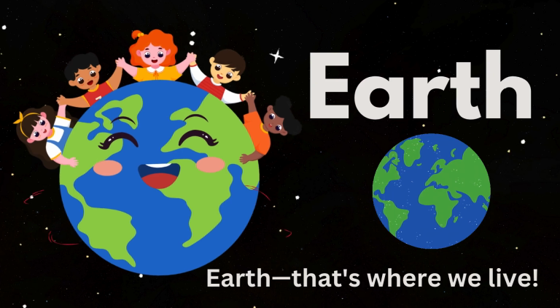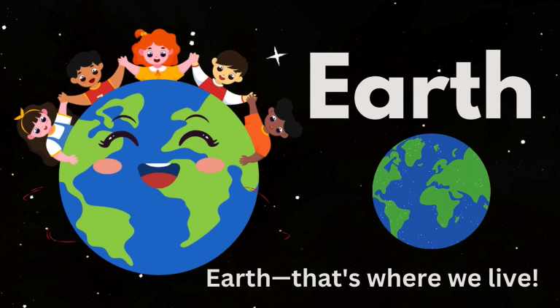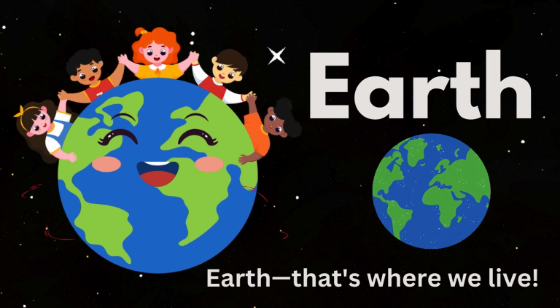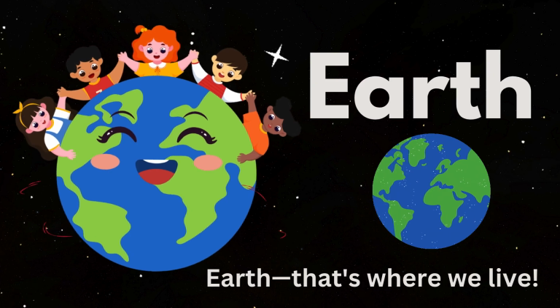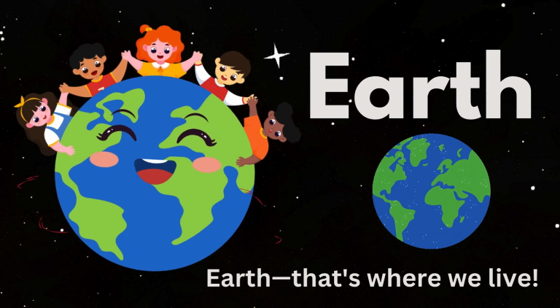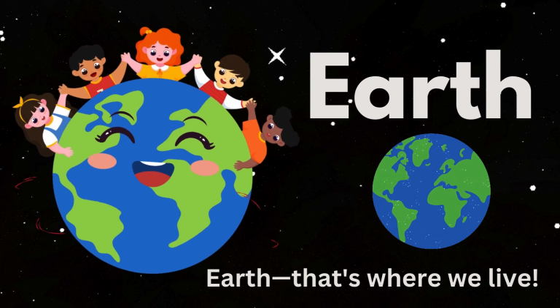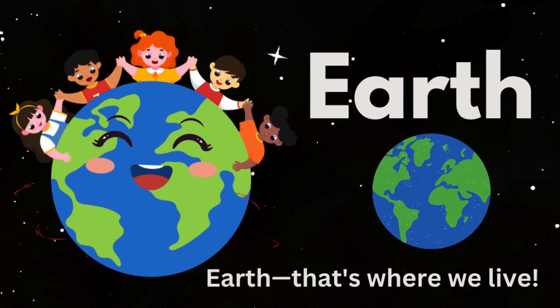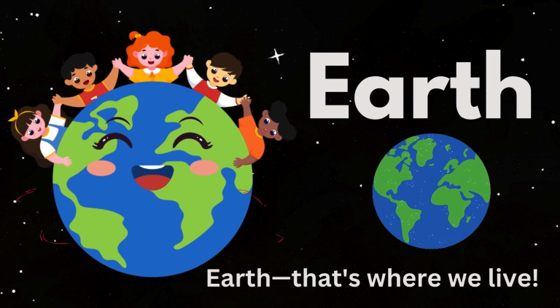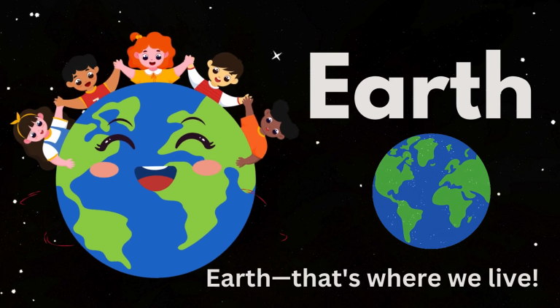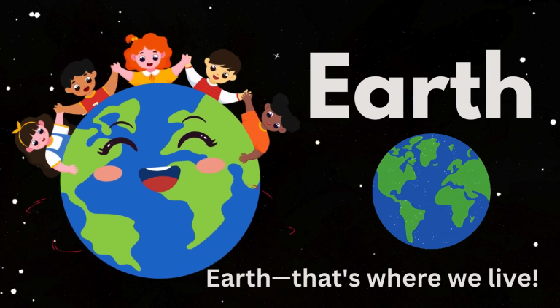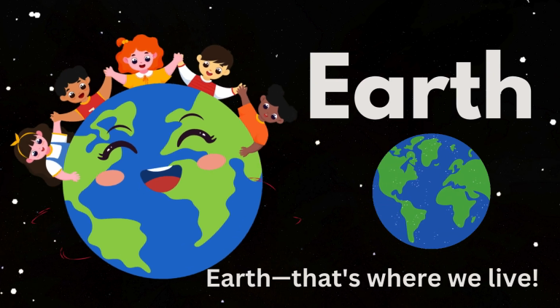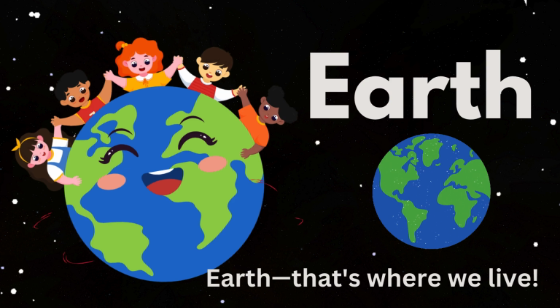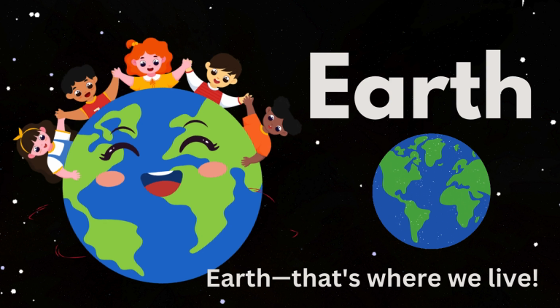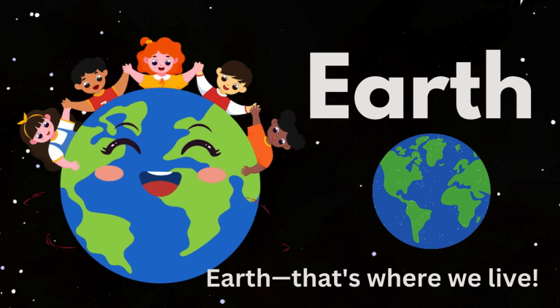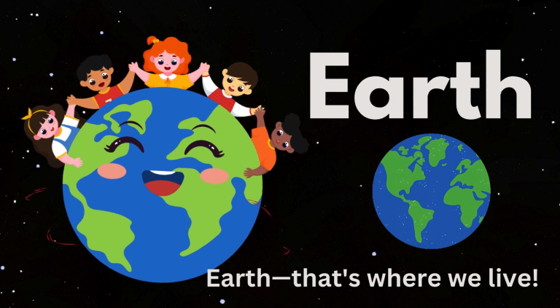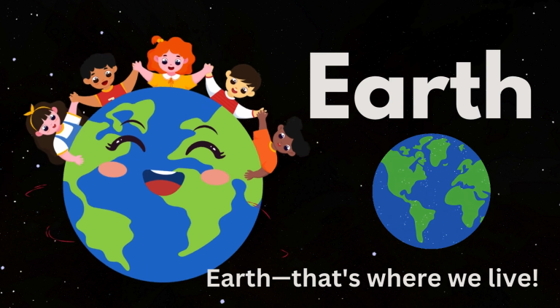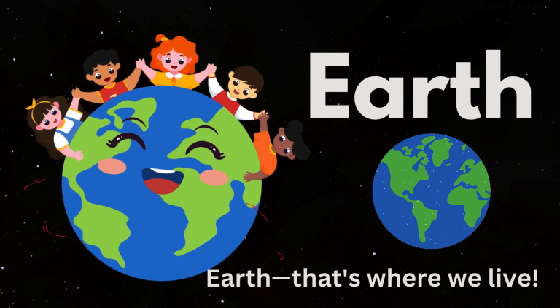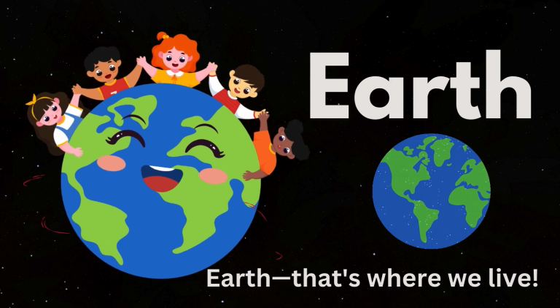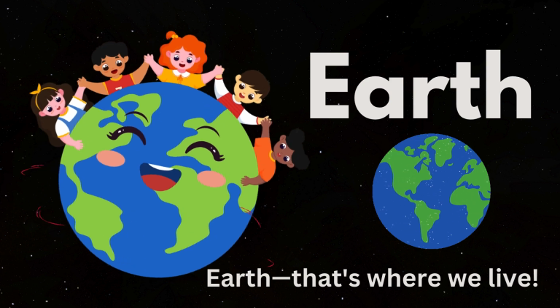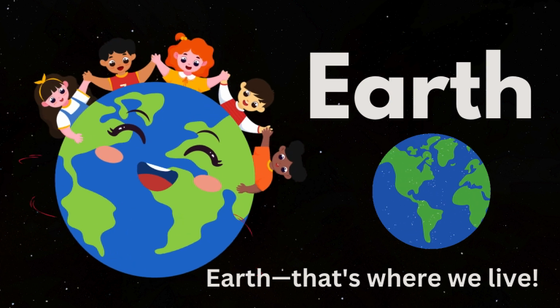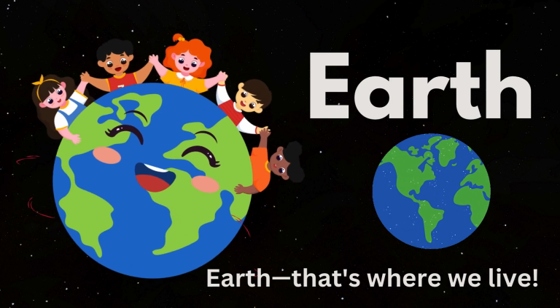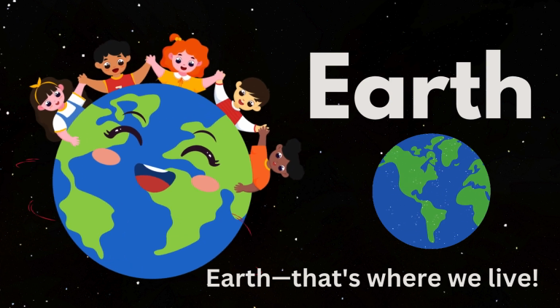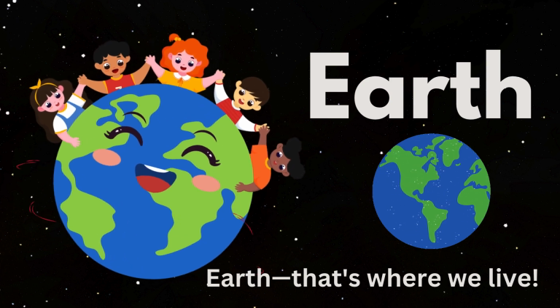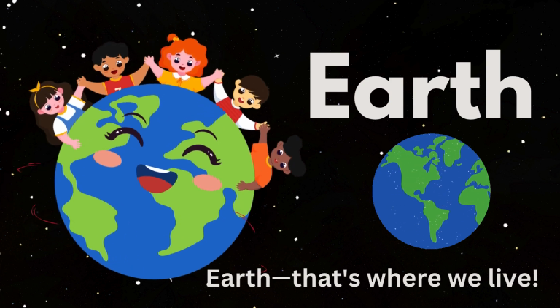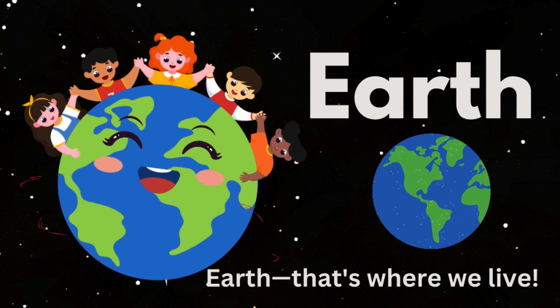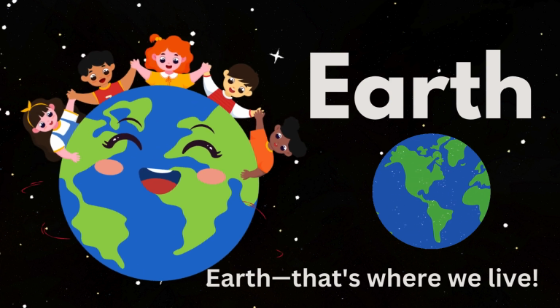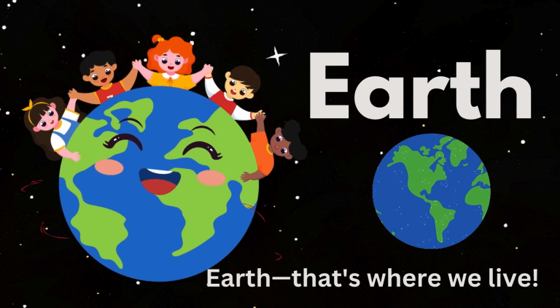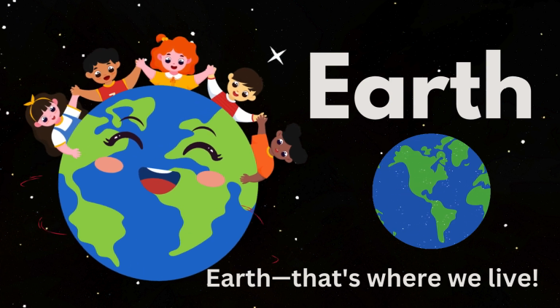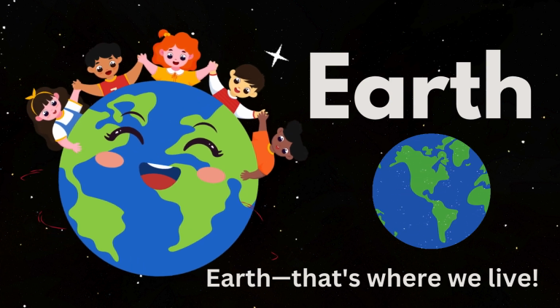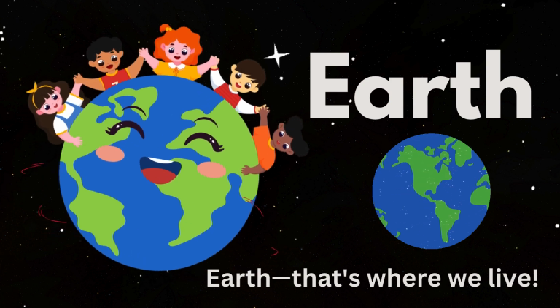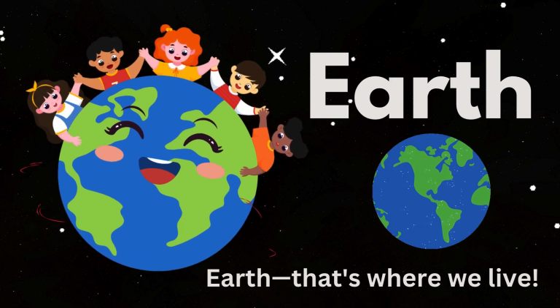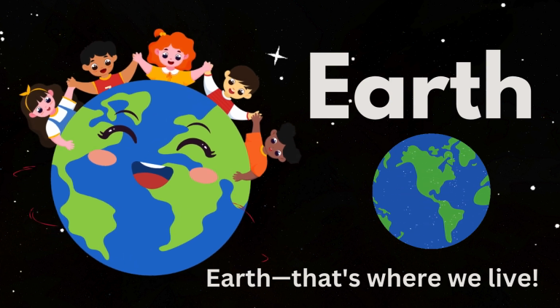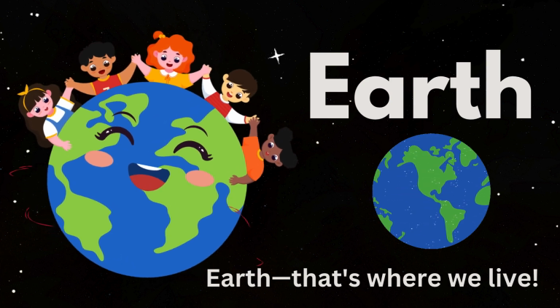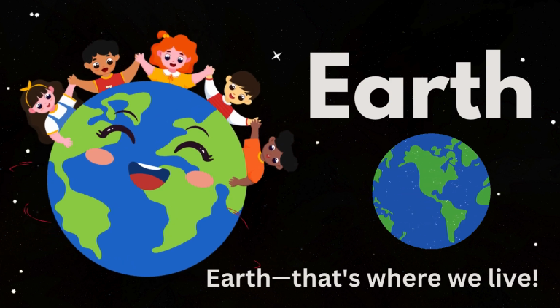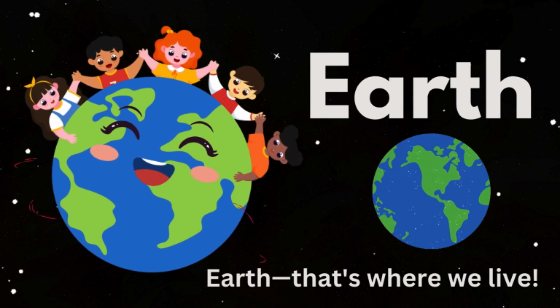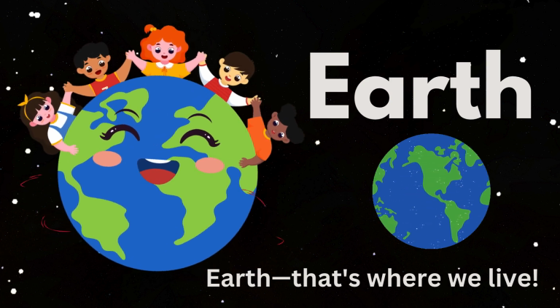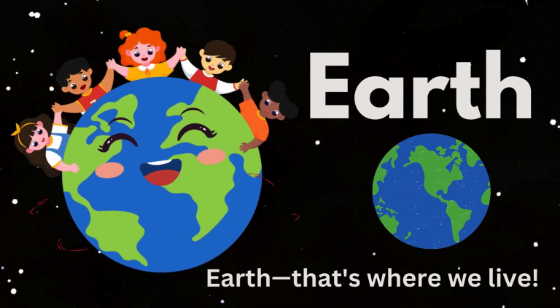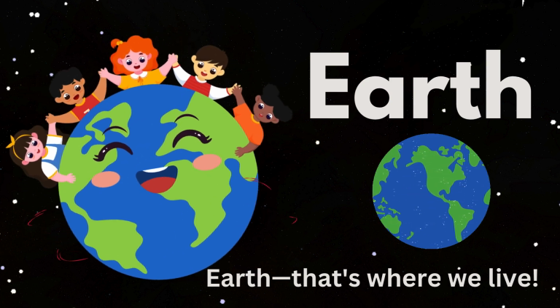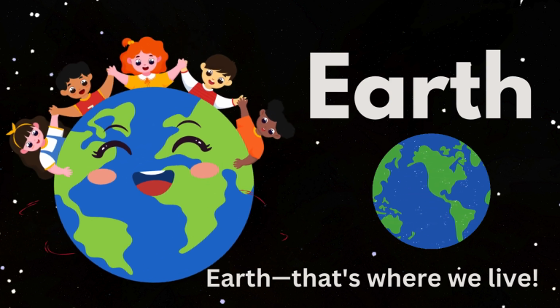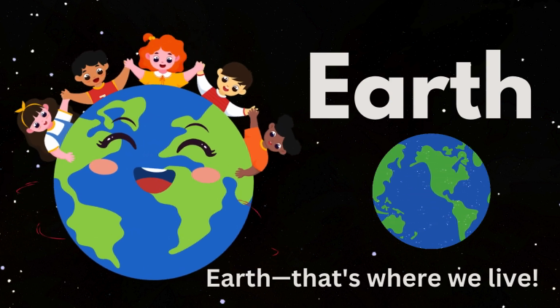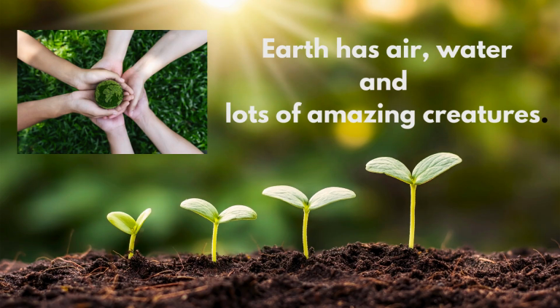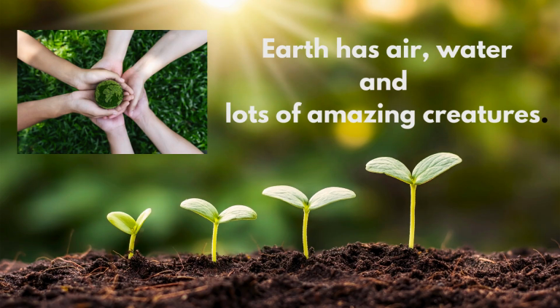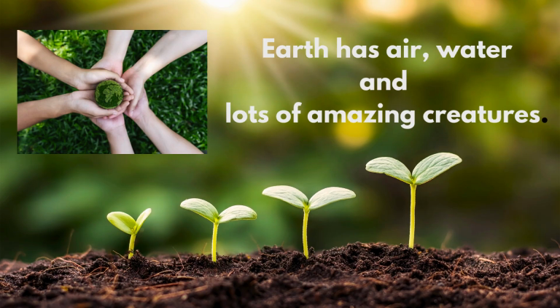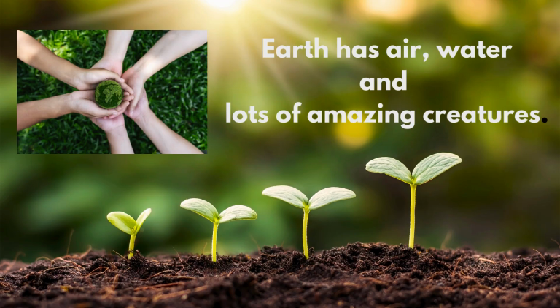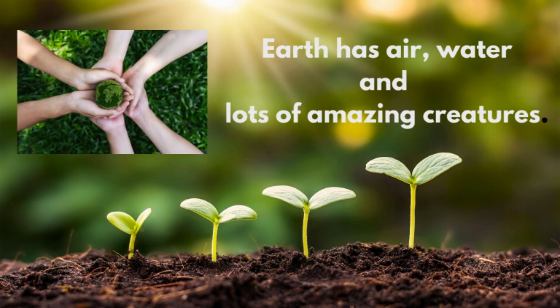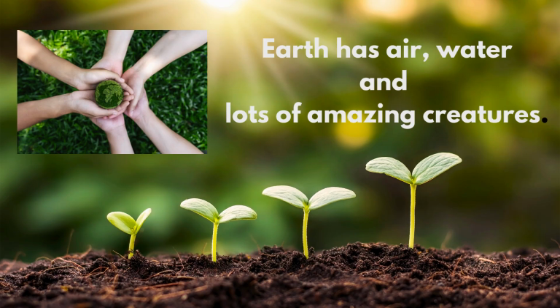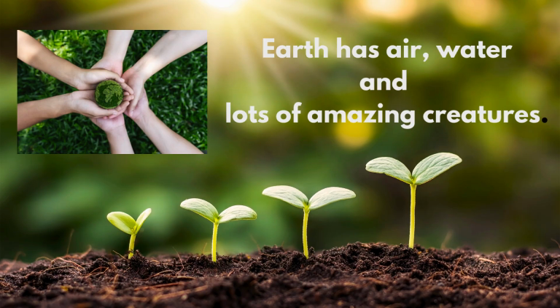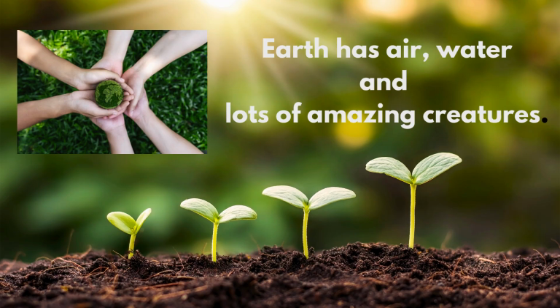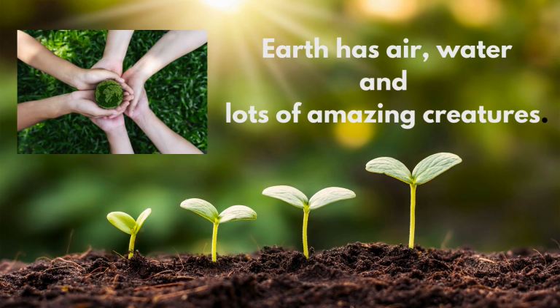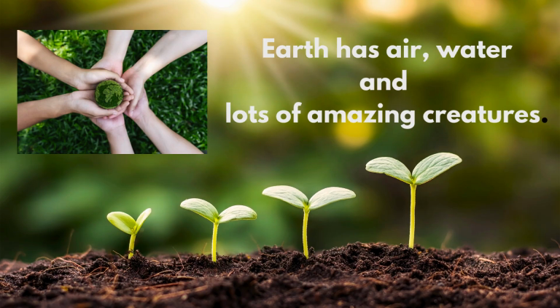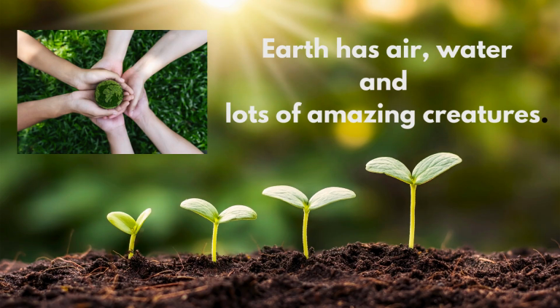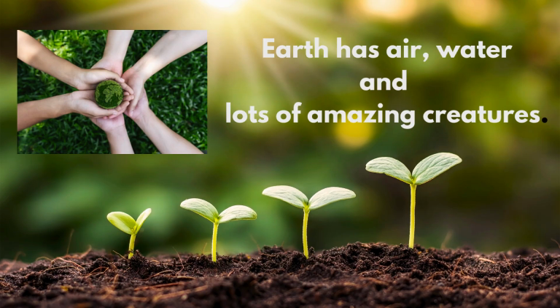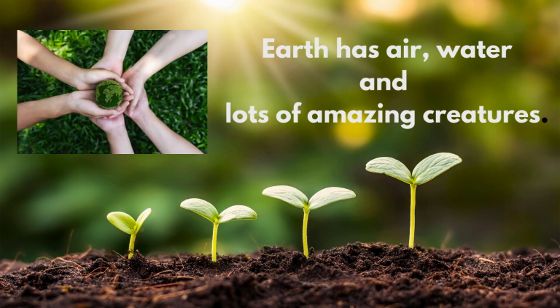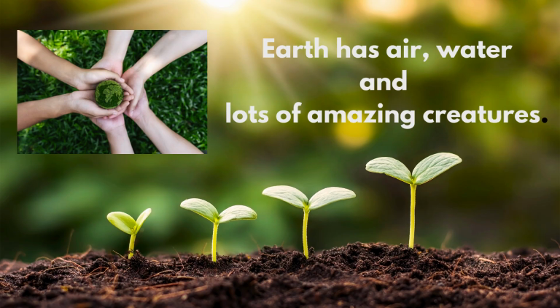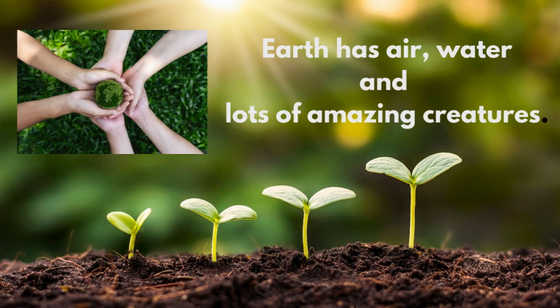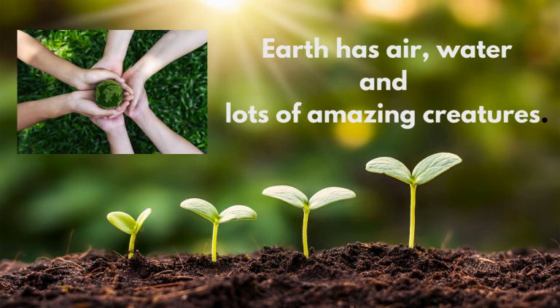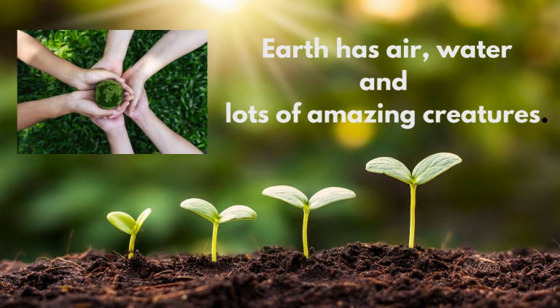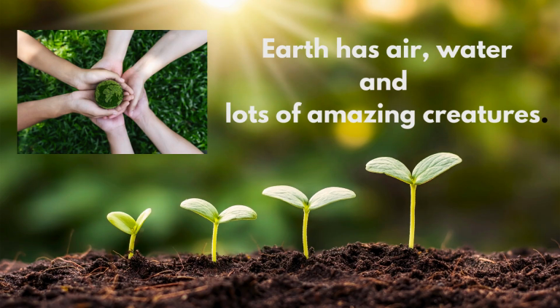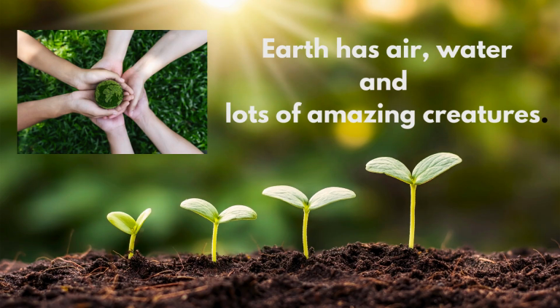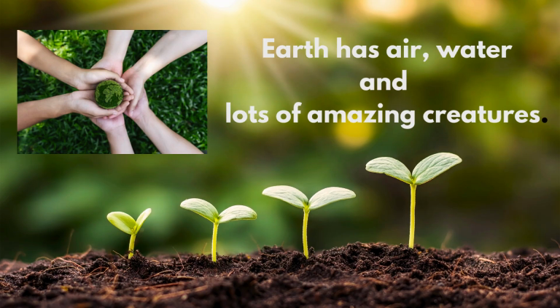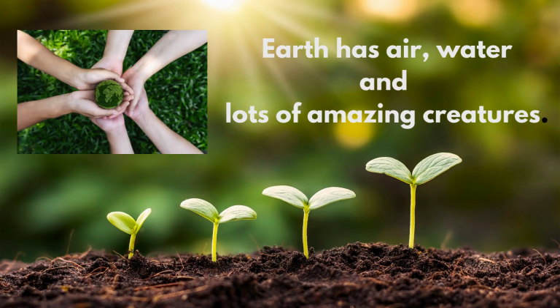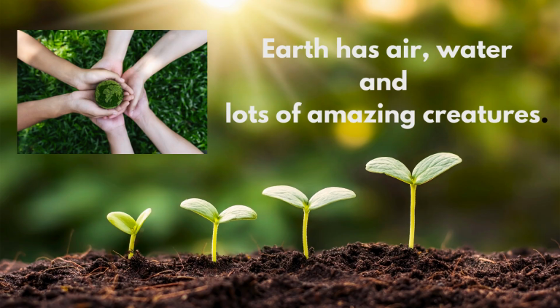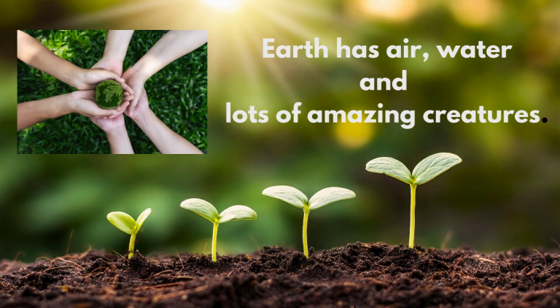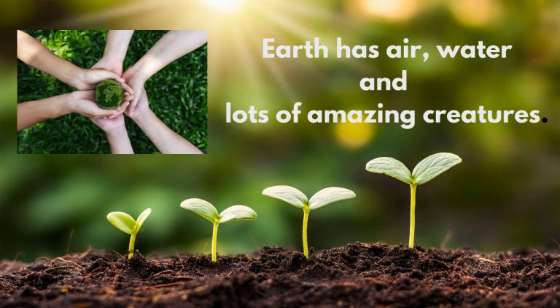Now, say hello to Earth — that's where we live. It's the perfect place for us because it has air, water, and lots of amazing creatures.